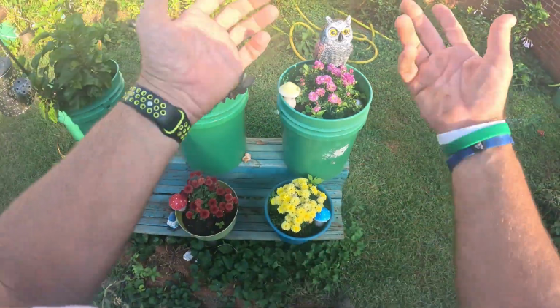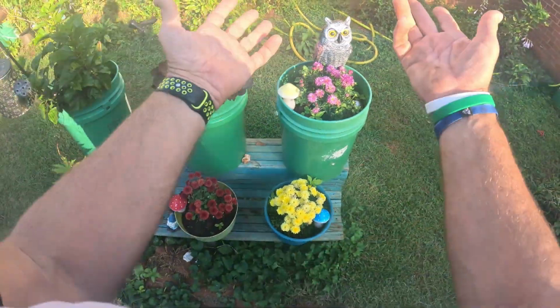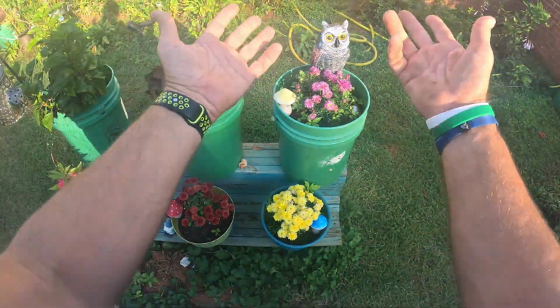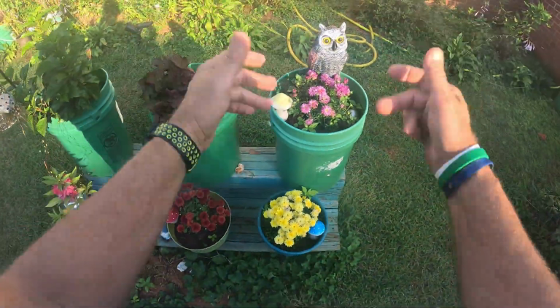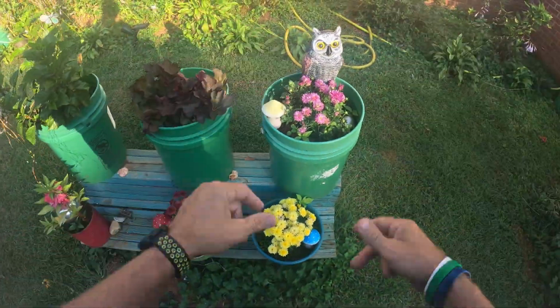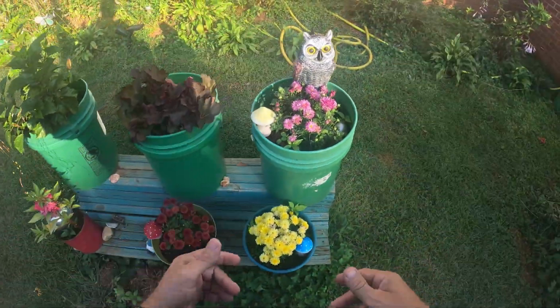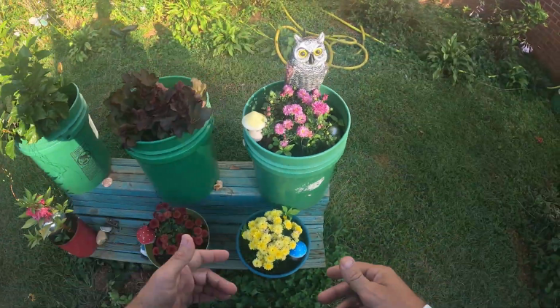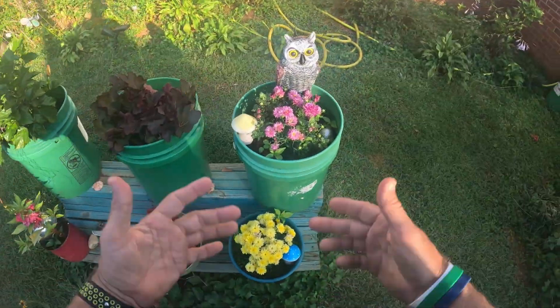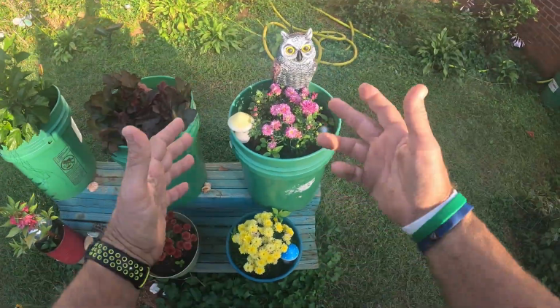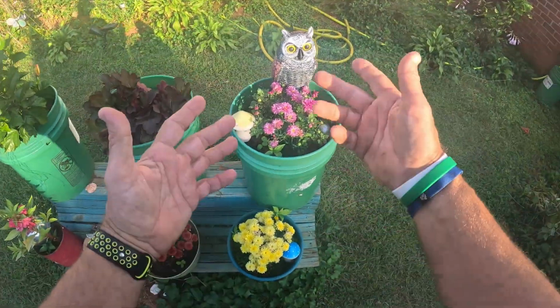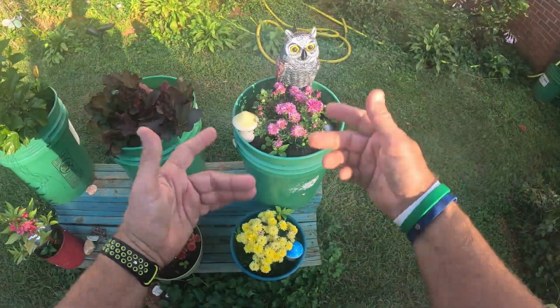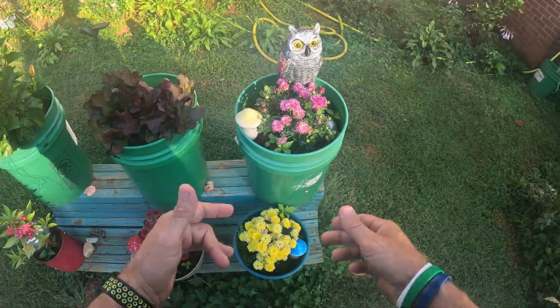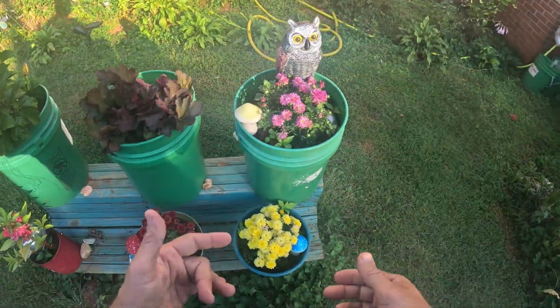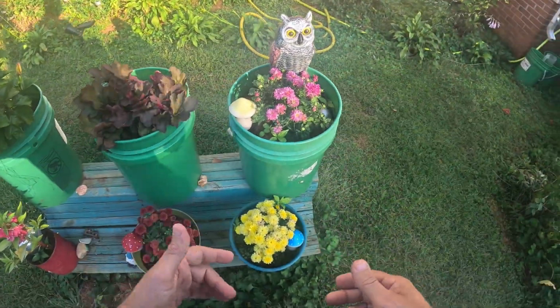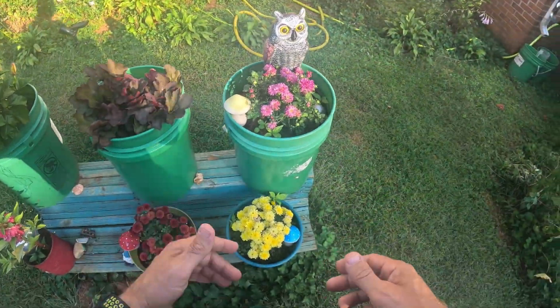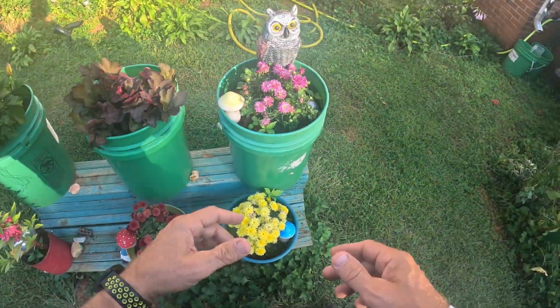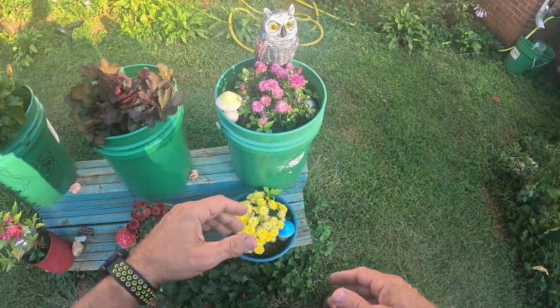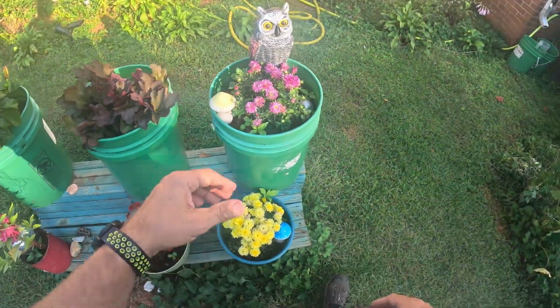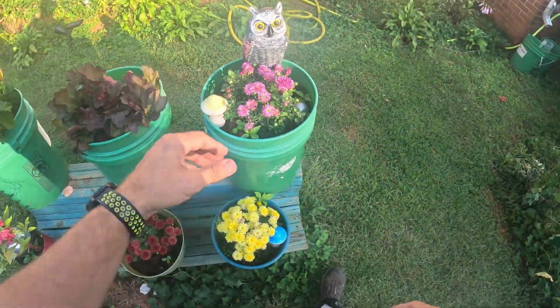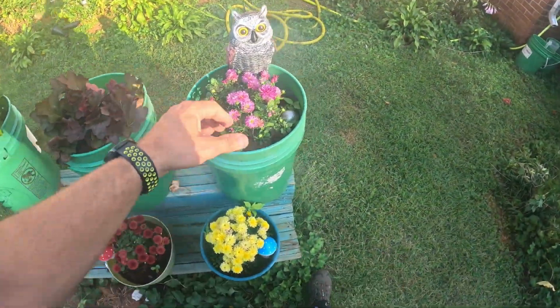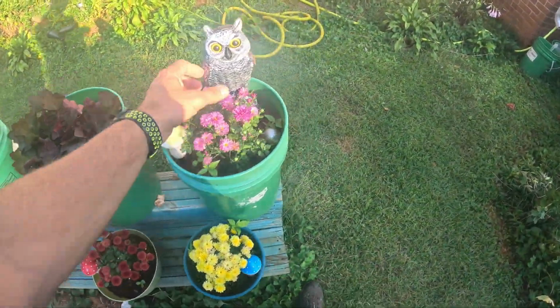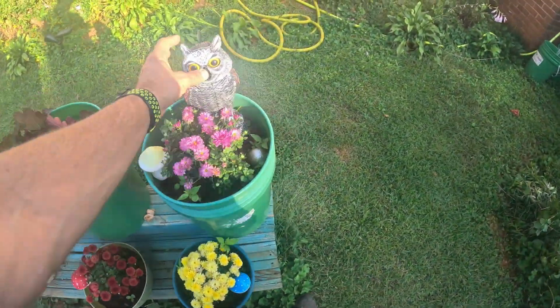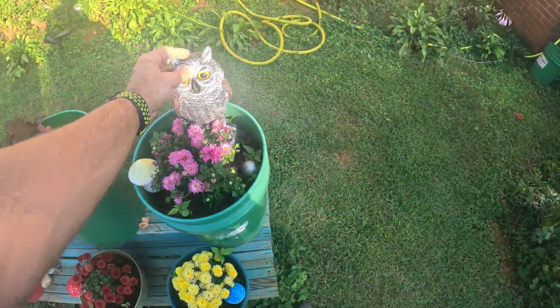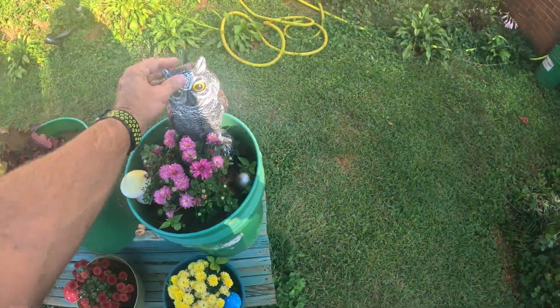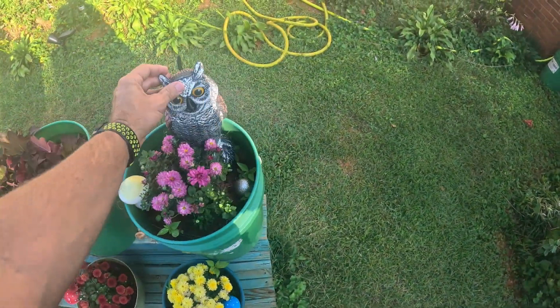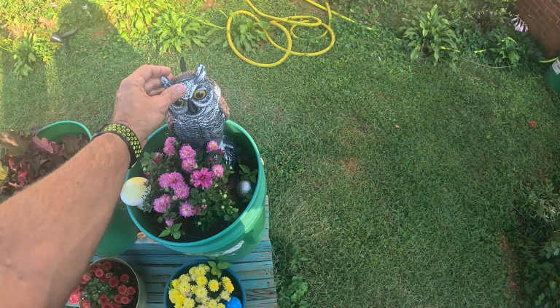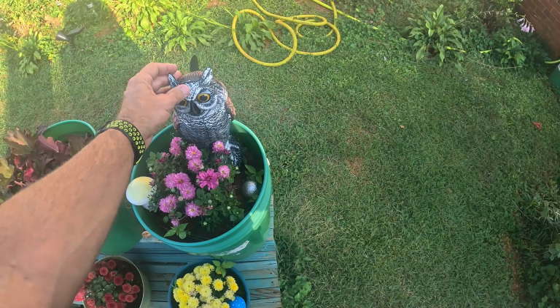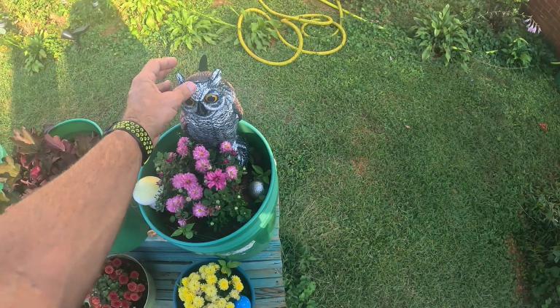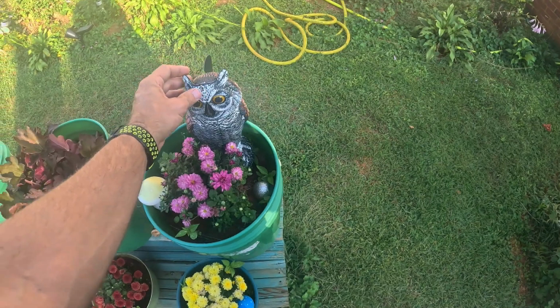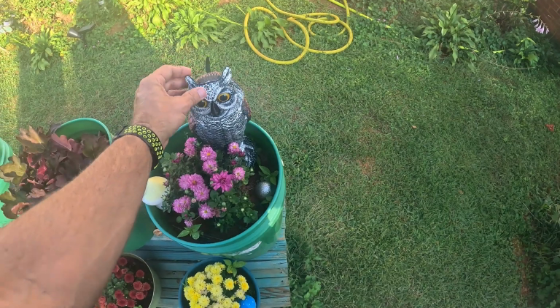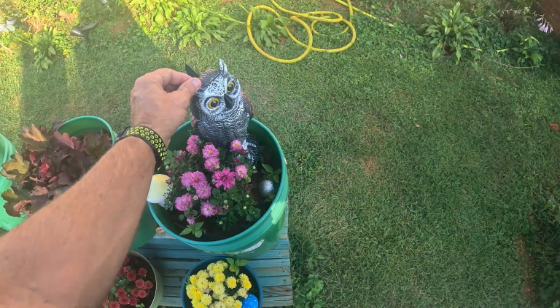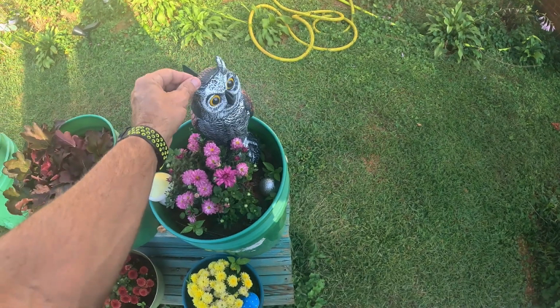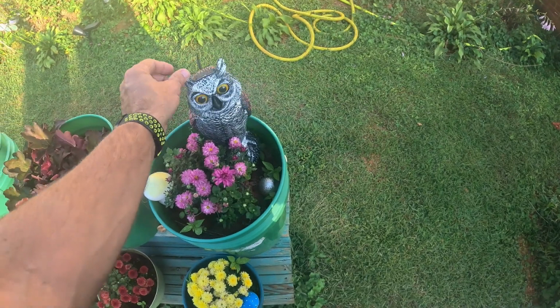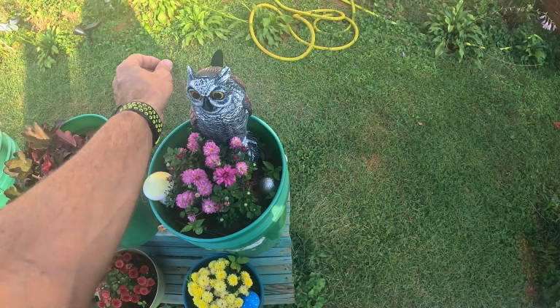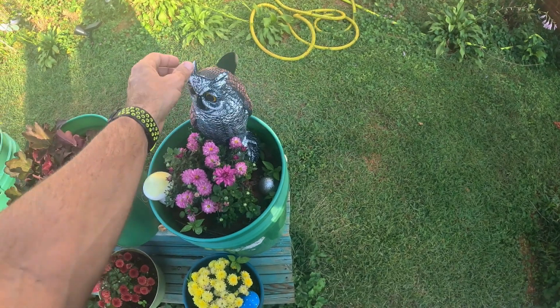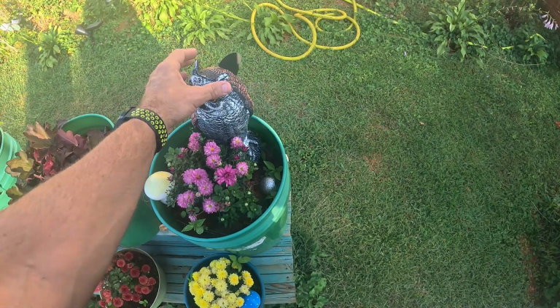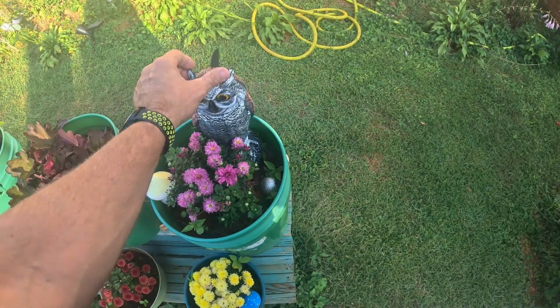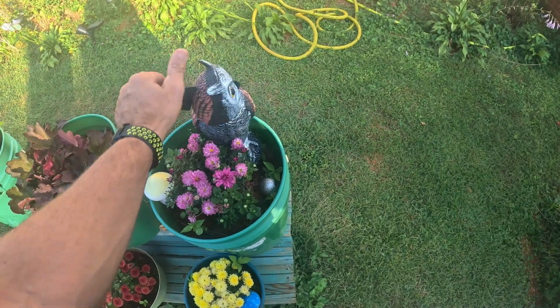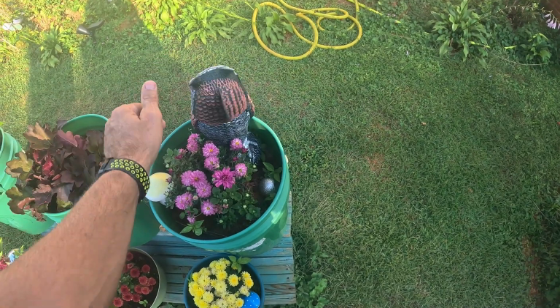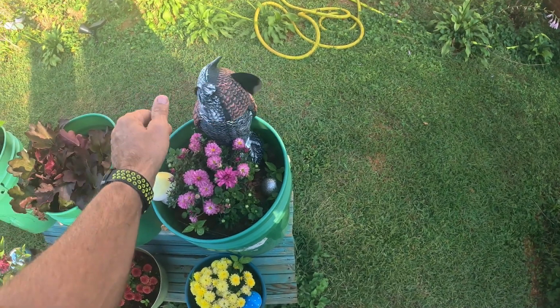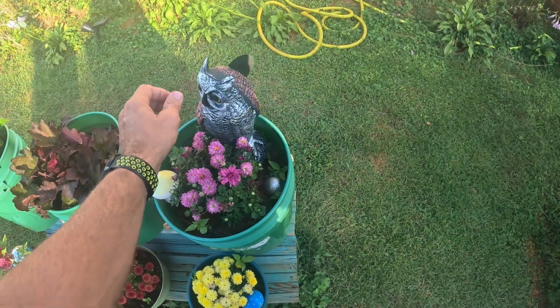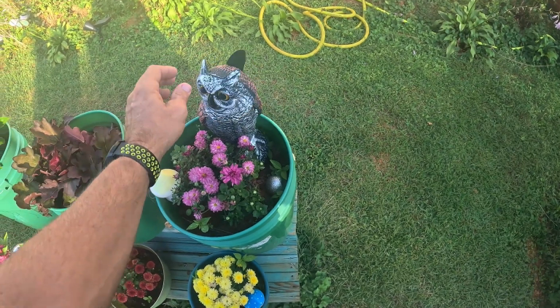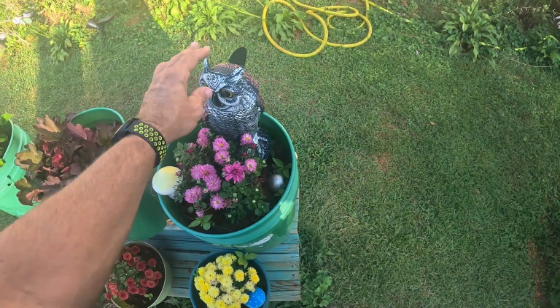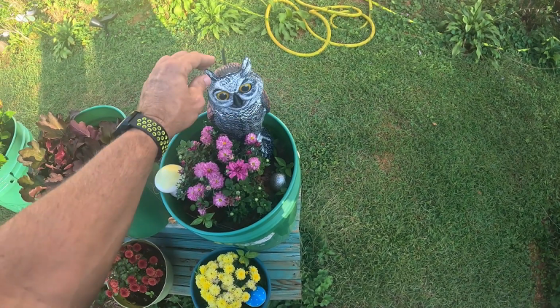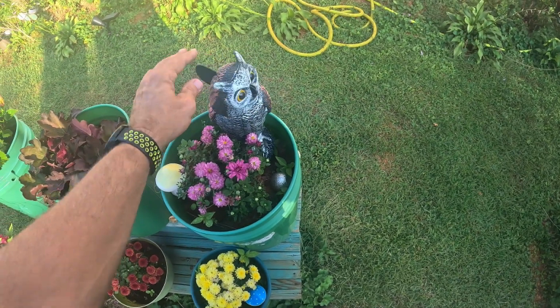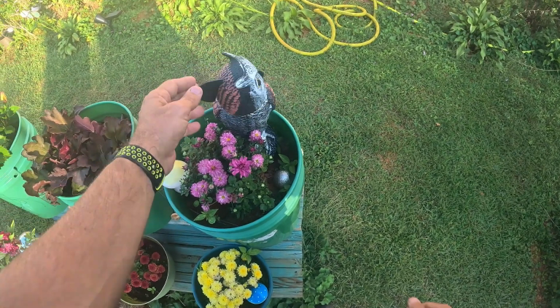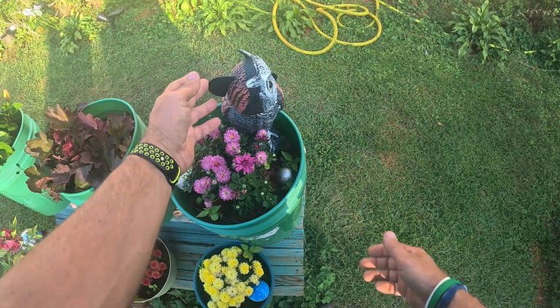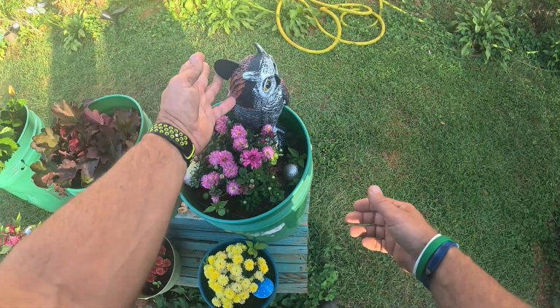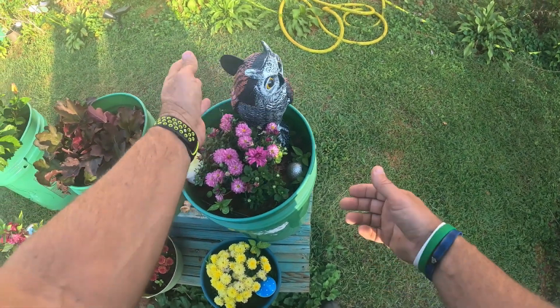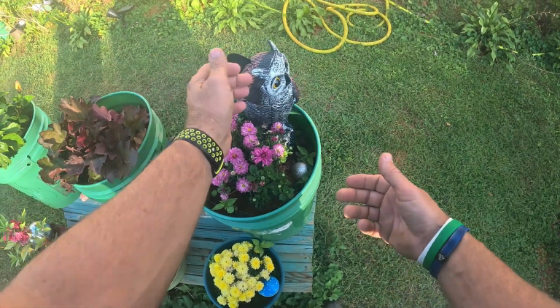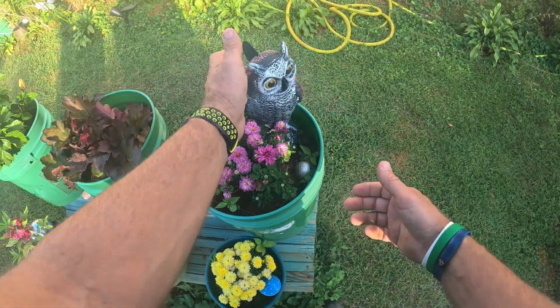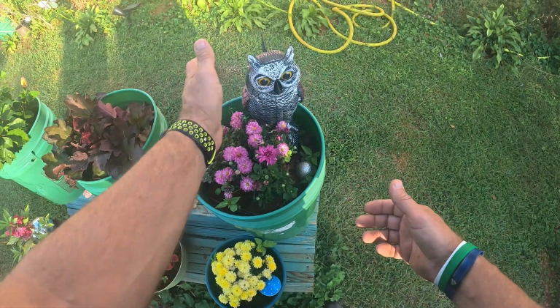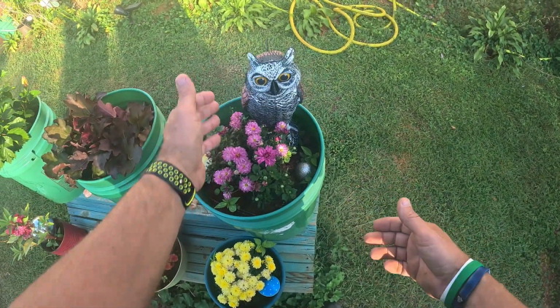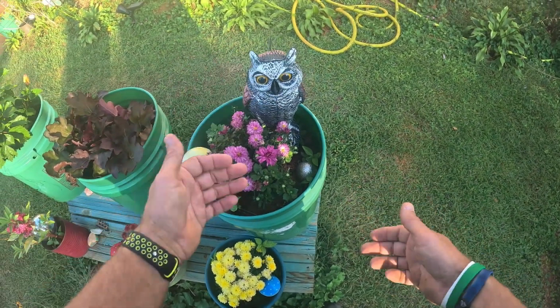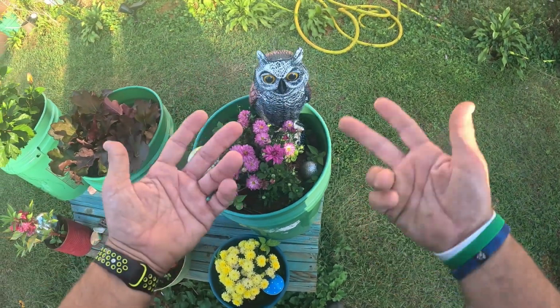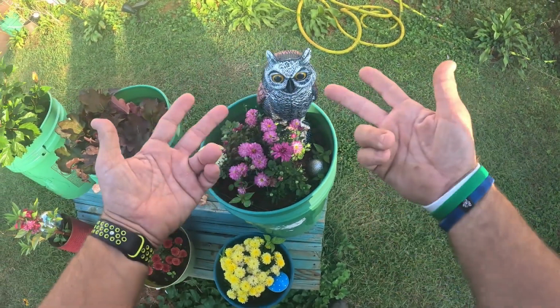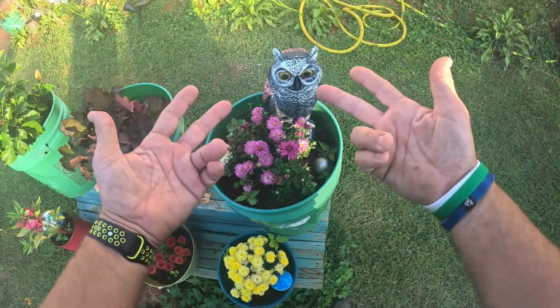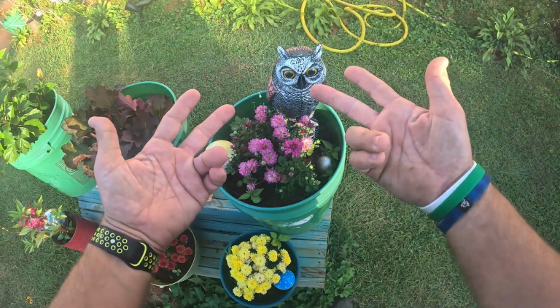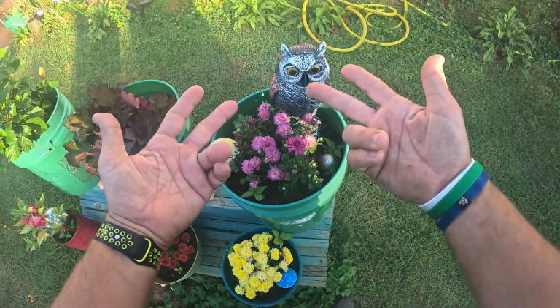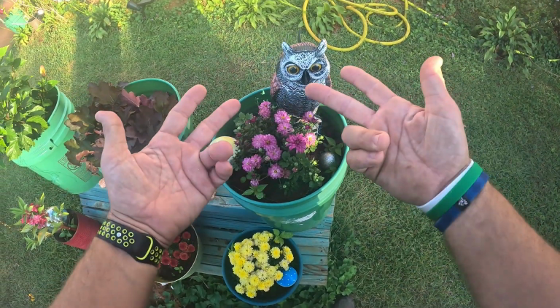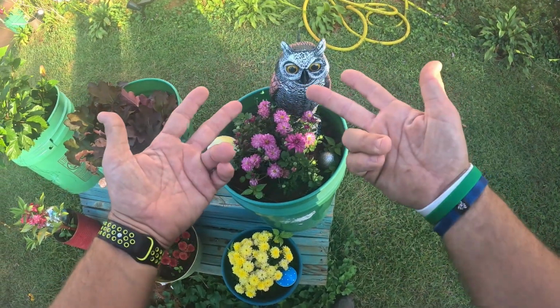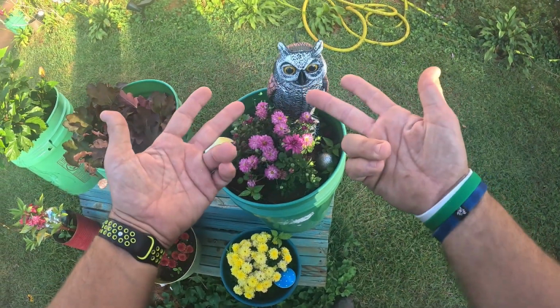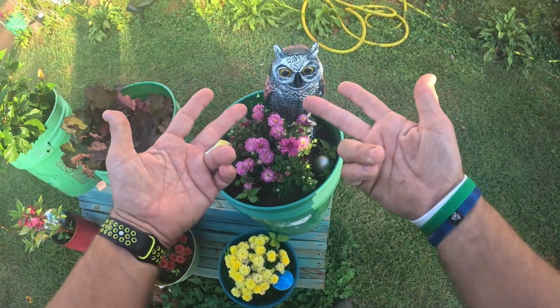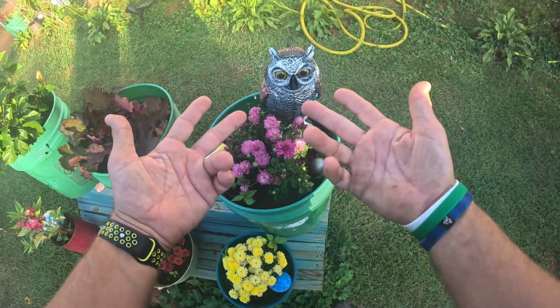They're all set up. That's all I got today on the fake owls — maybe they're real! See you guys in the next video.